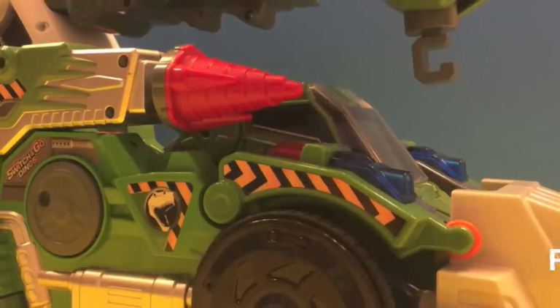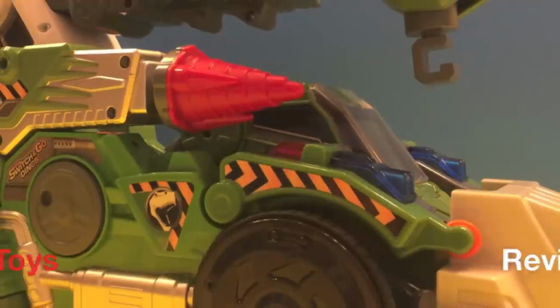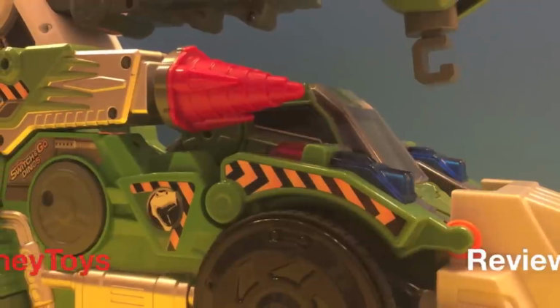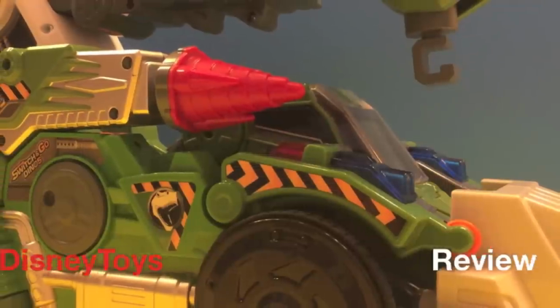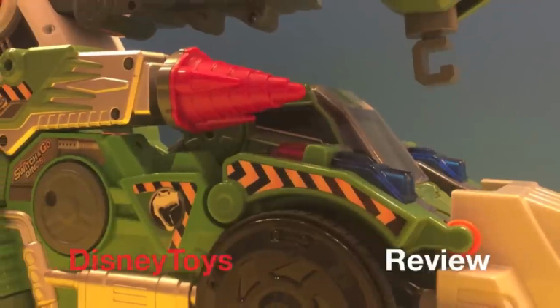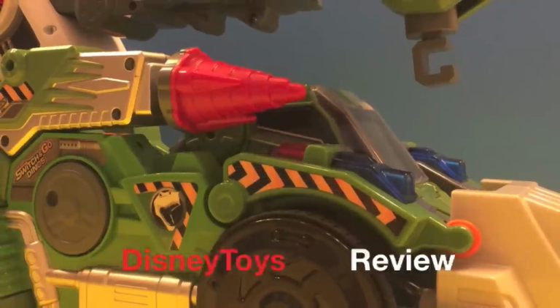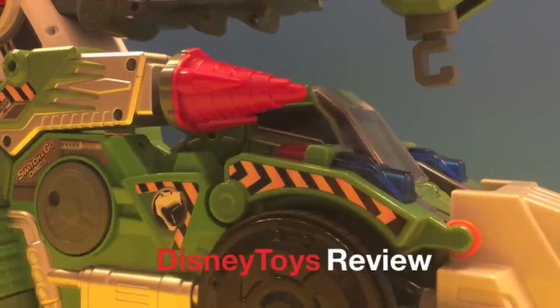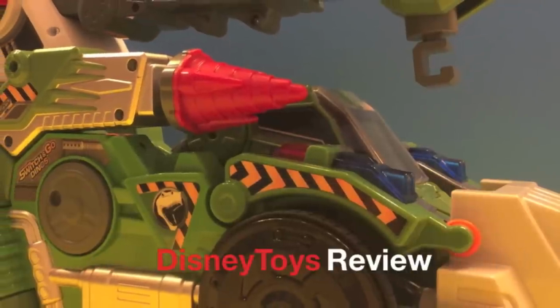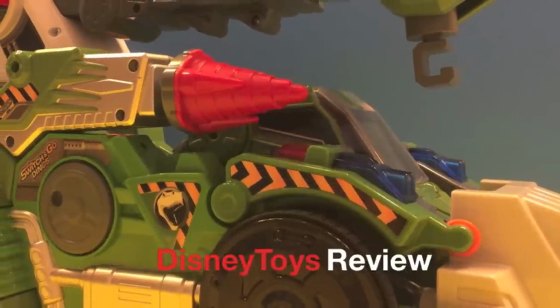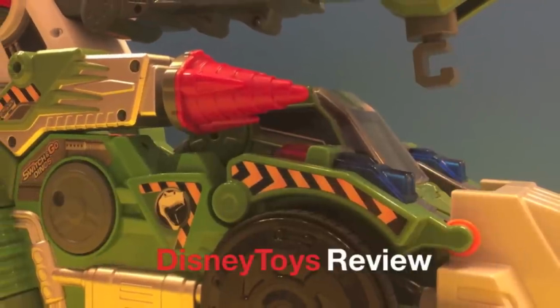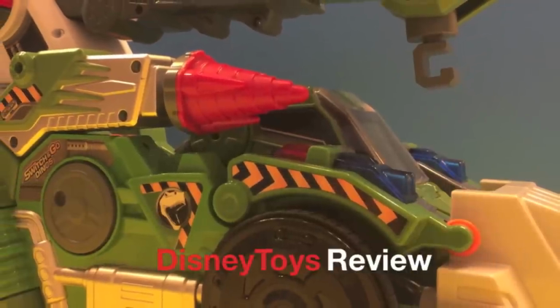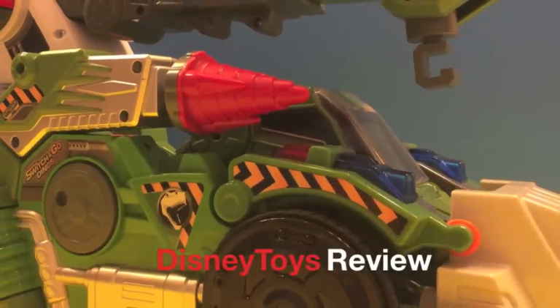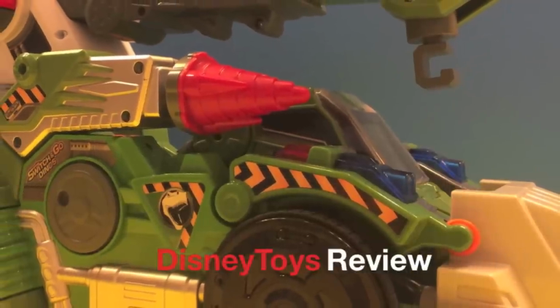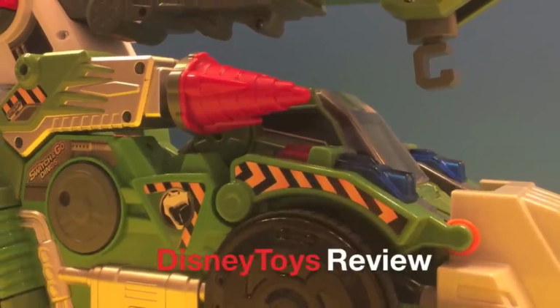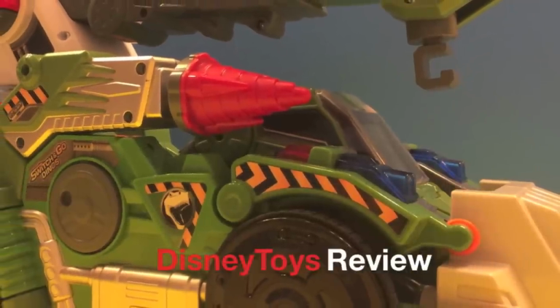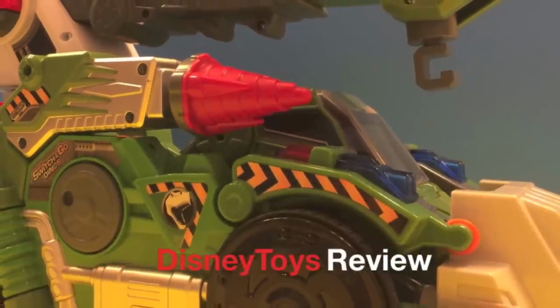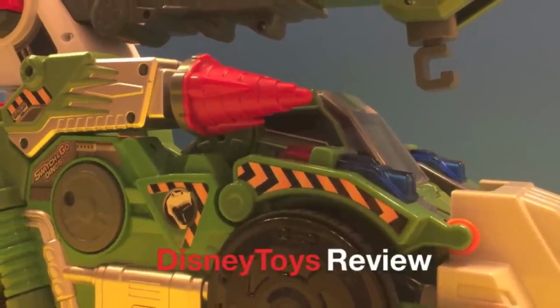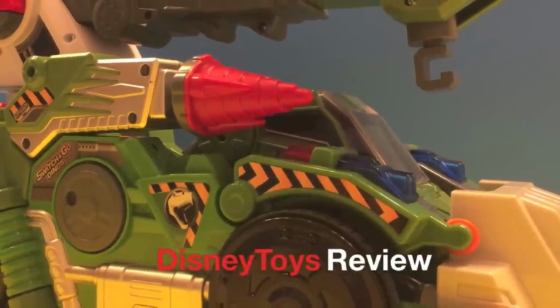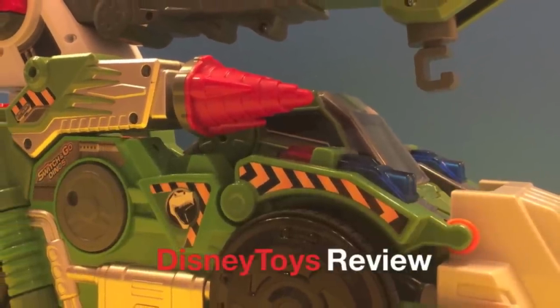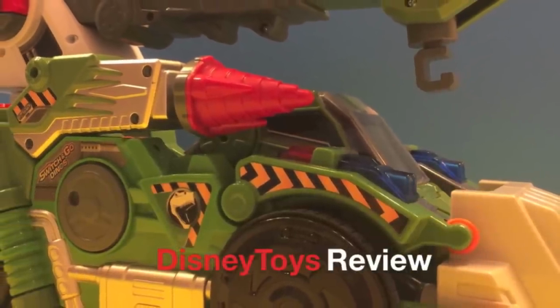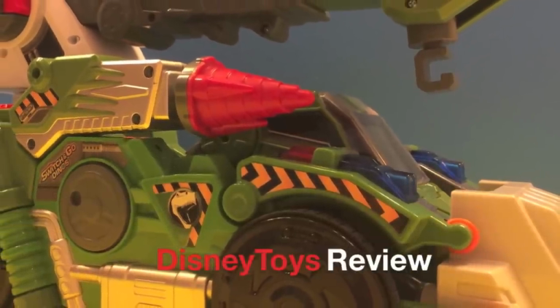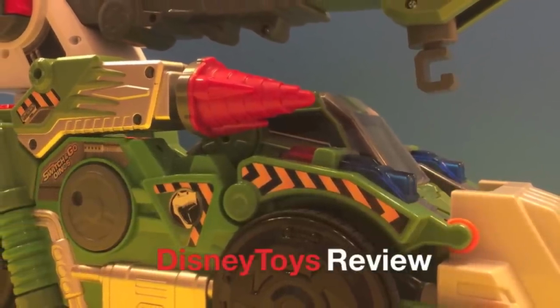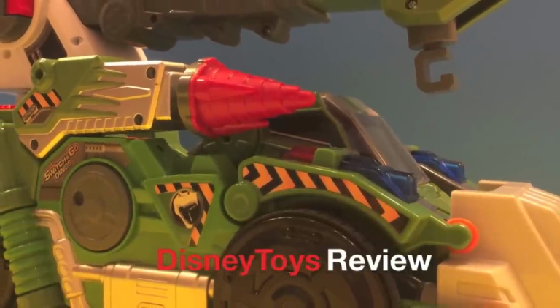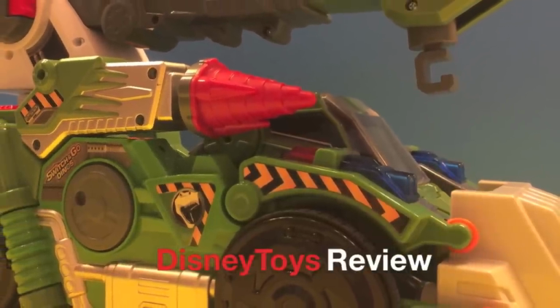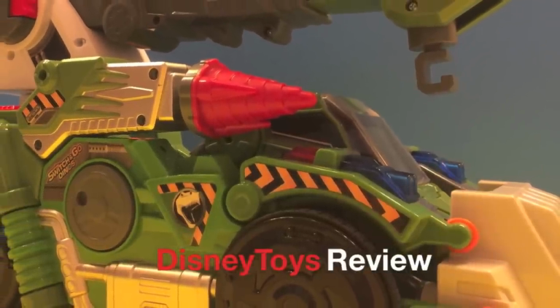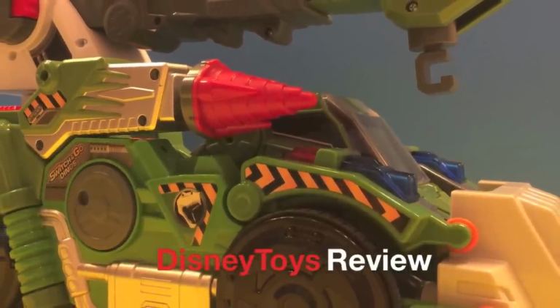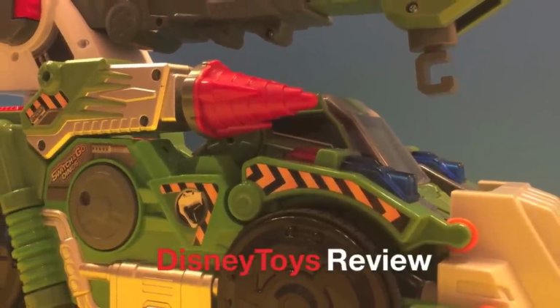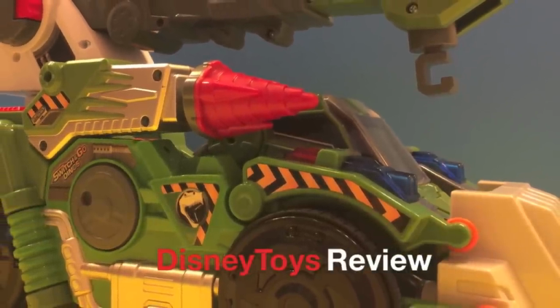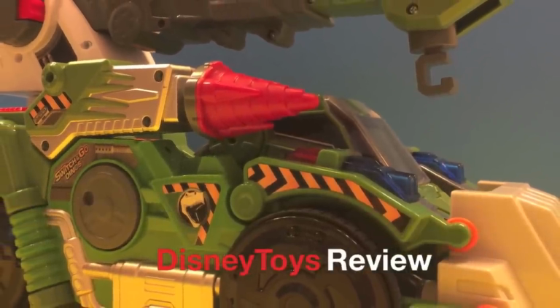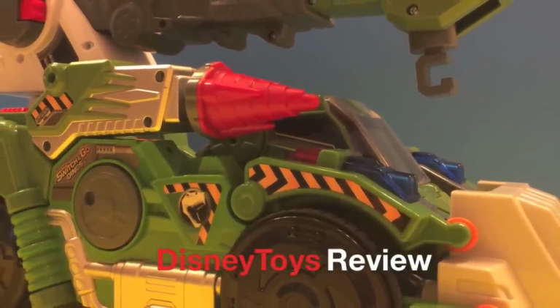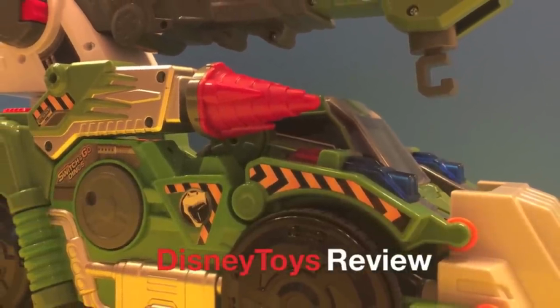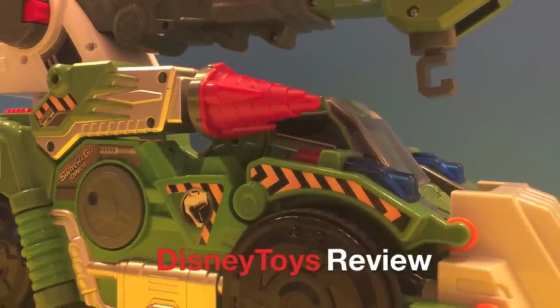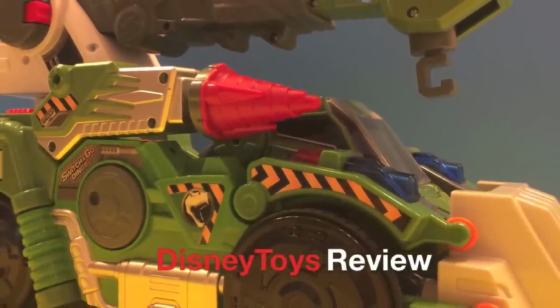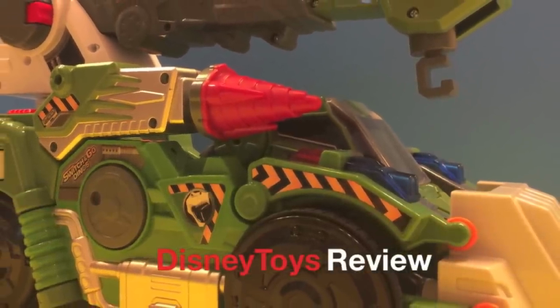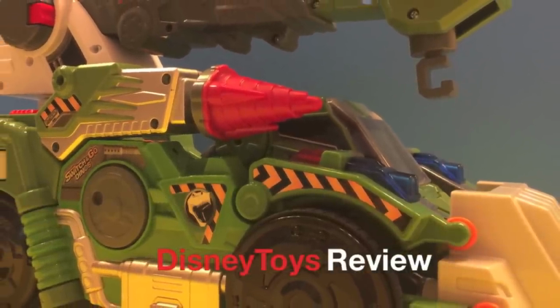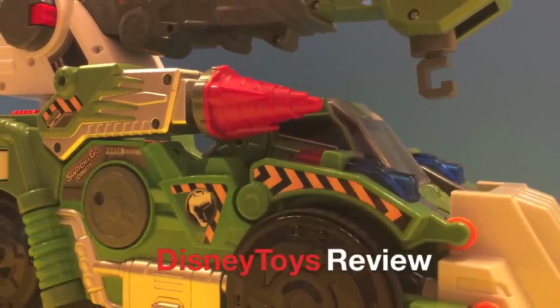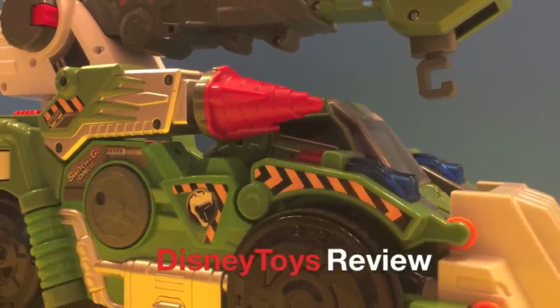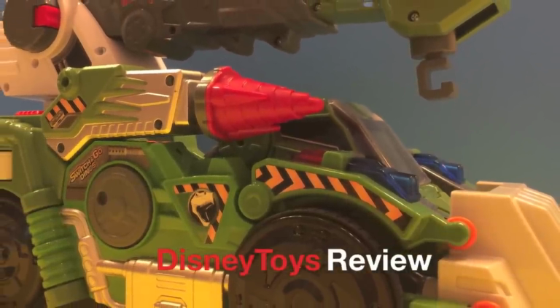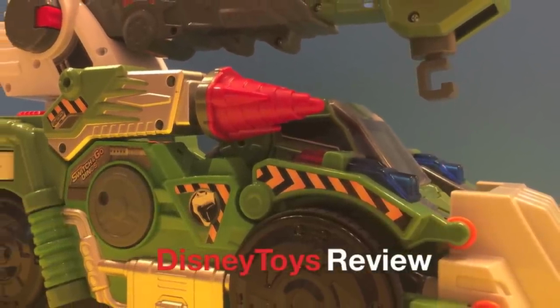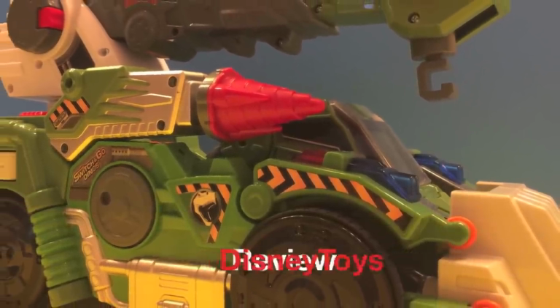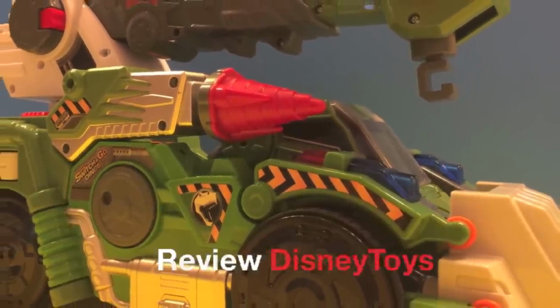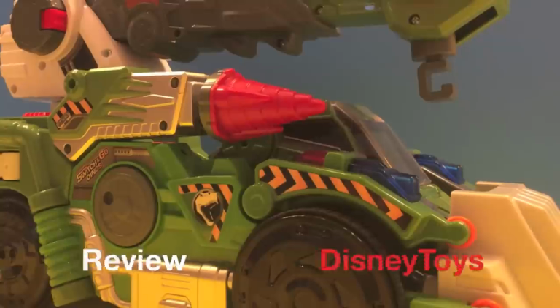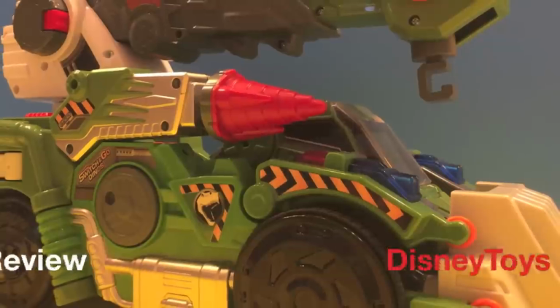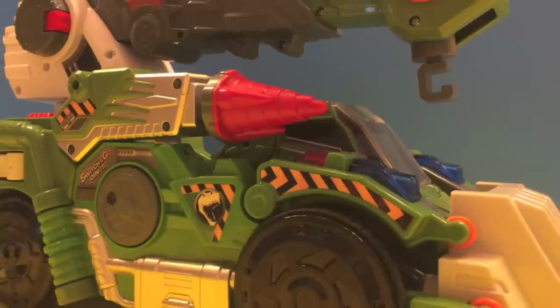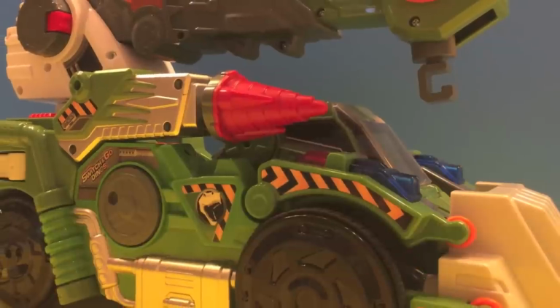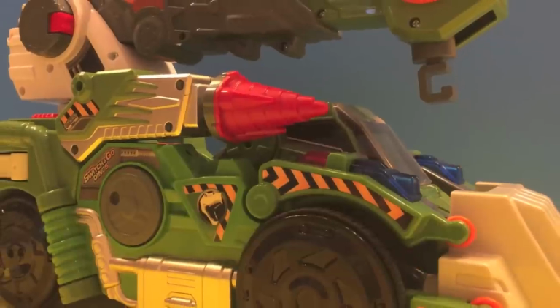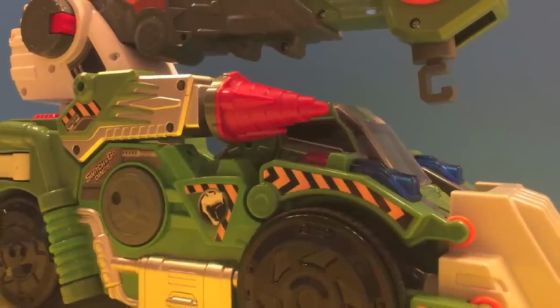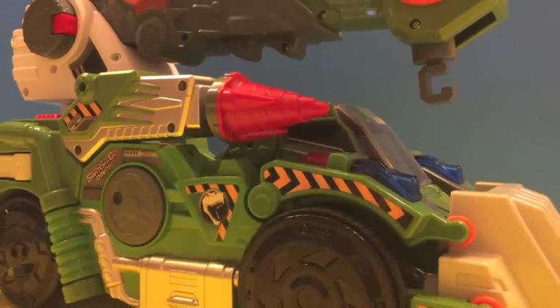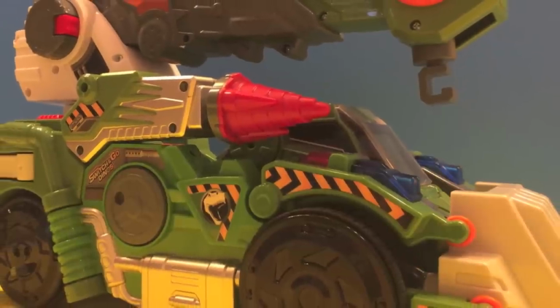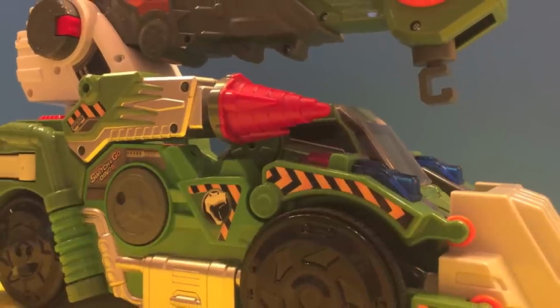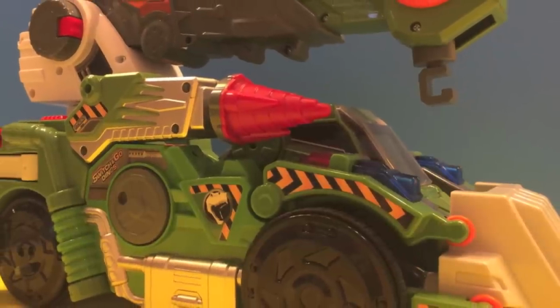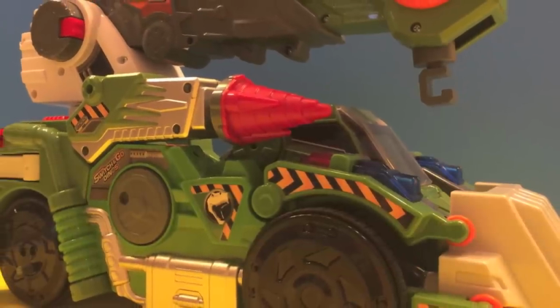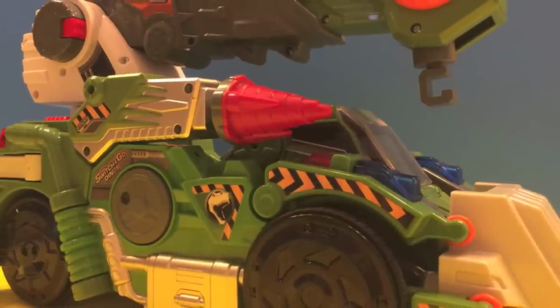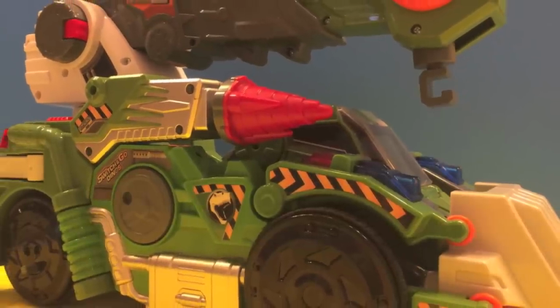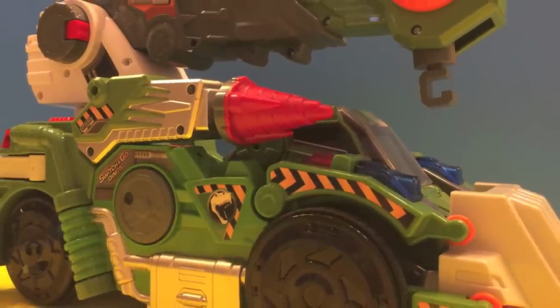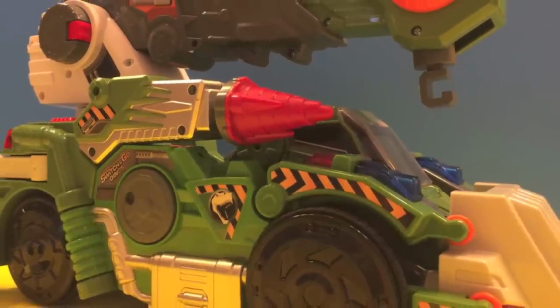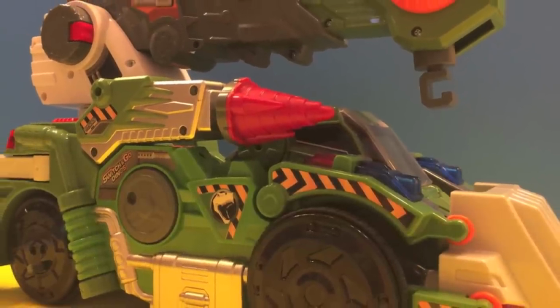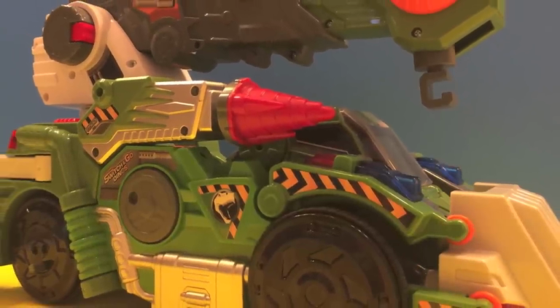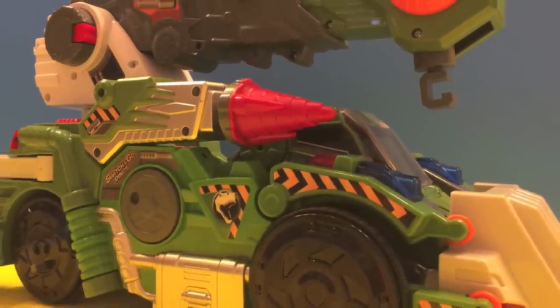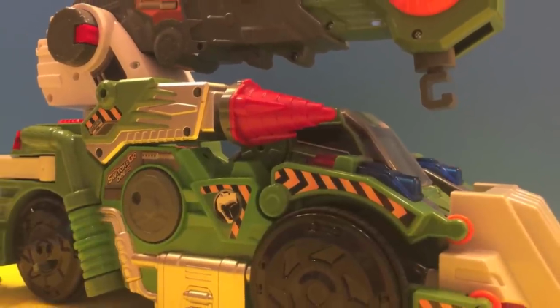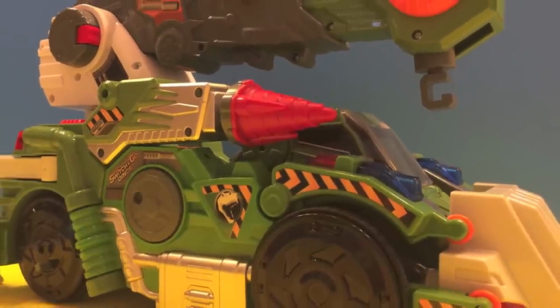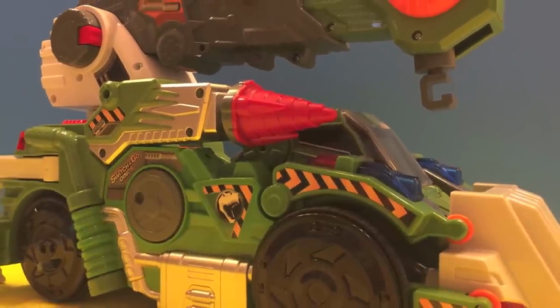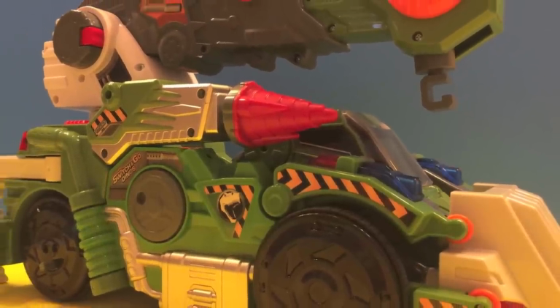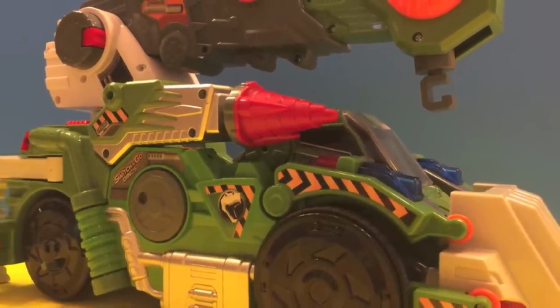This was Disney Toys Review. Thank you for watching. Subscribe and stay tuned on this channel for more exciting videos.